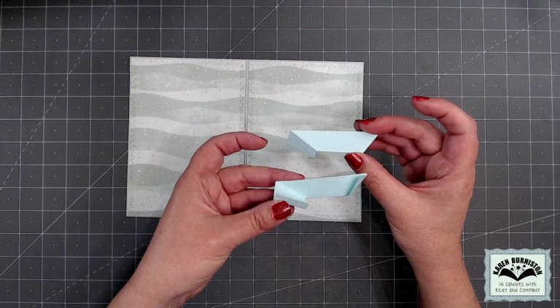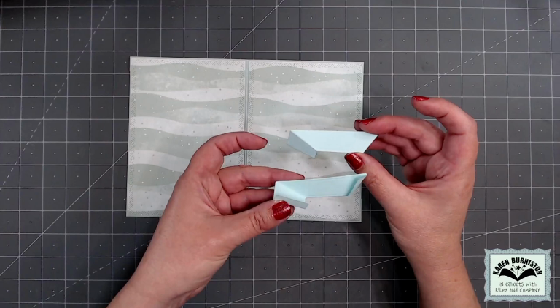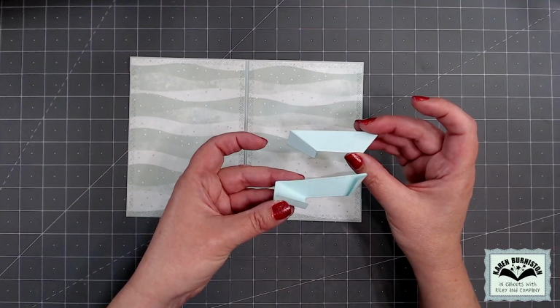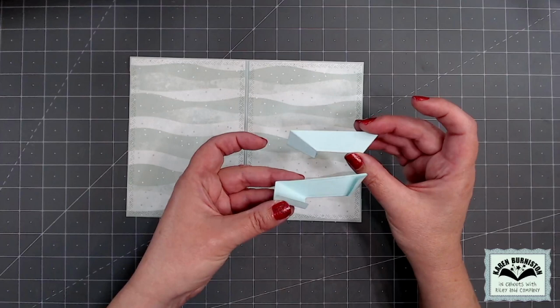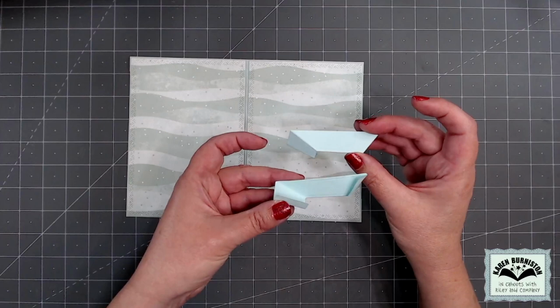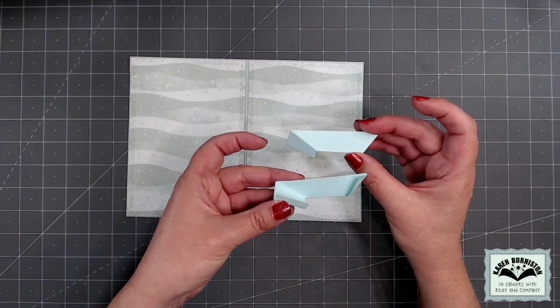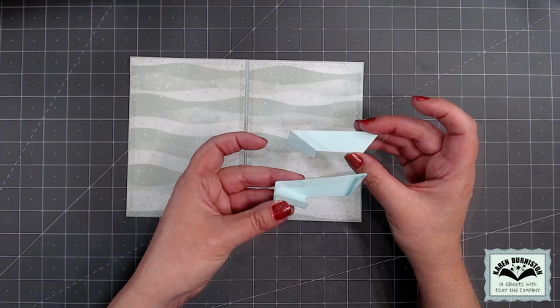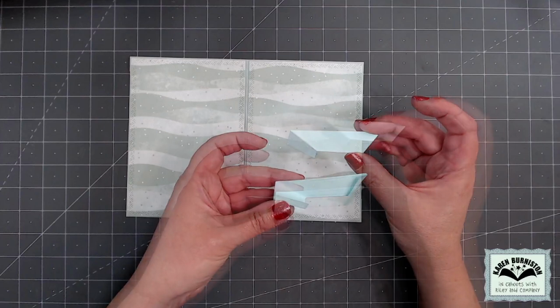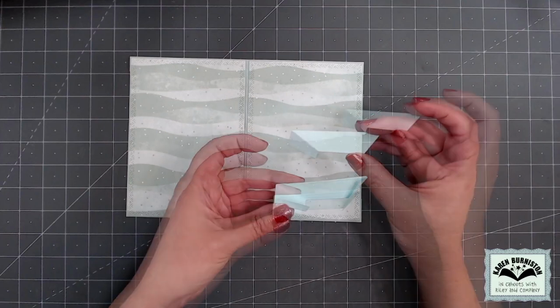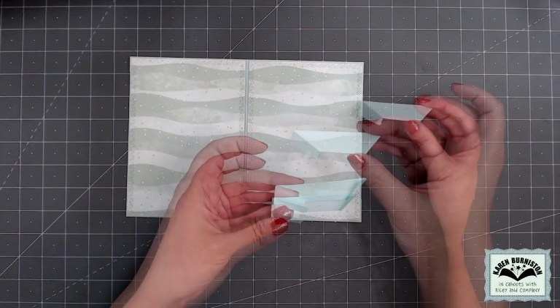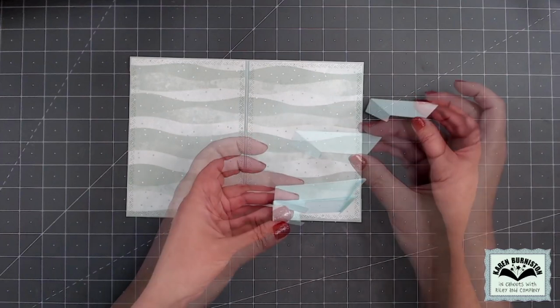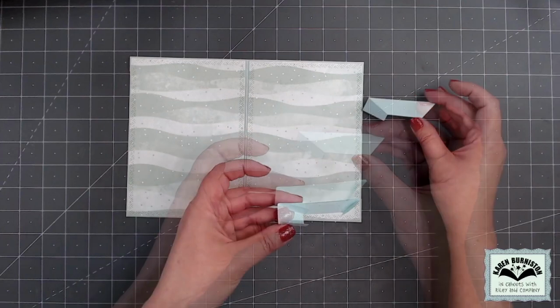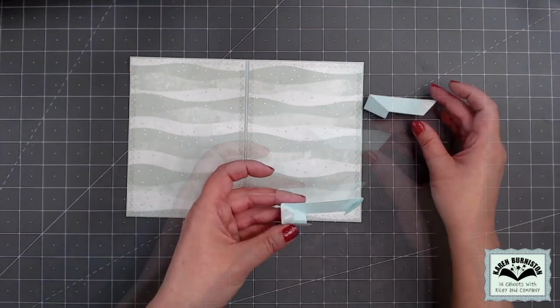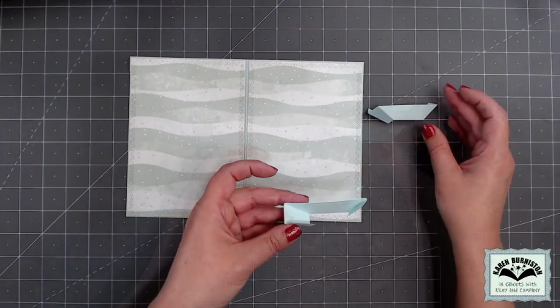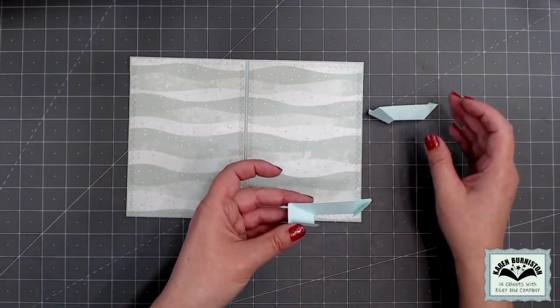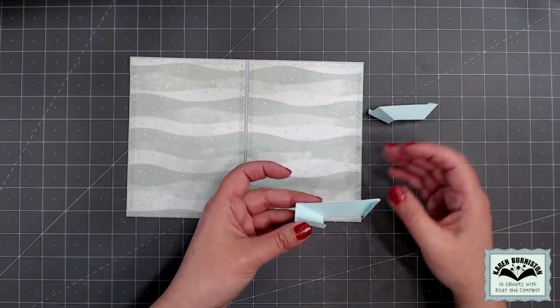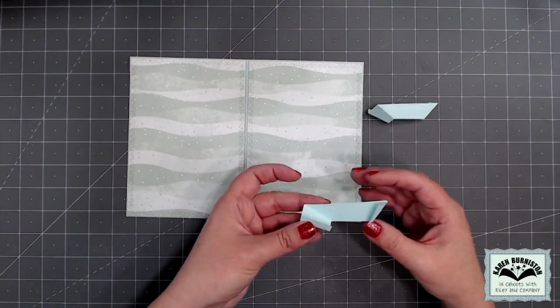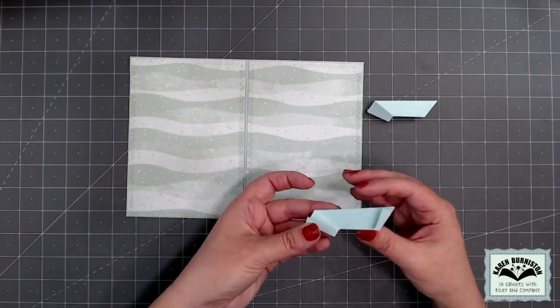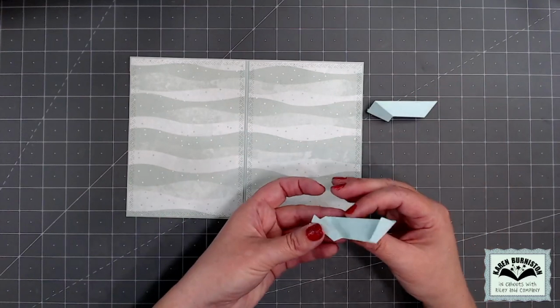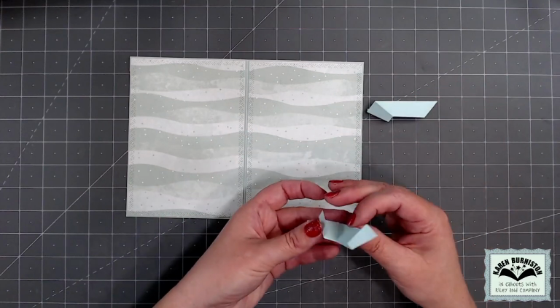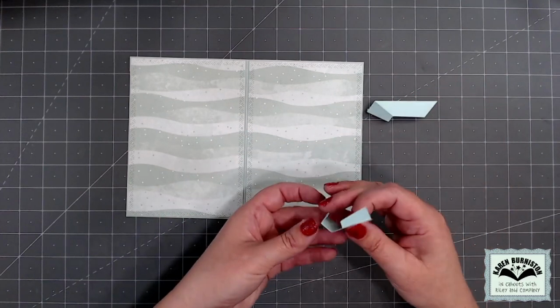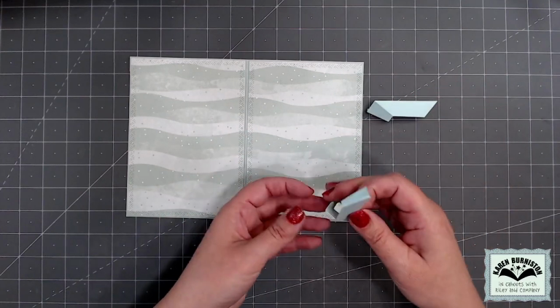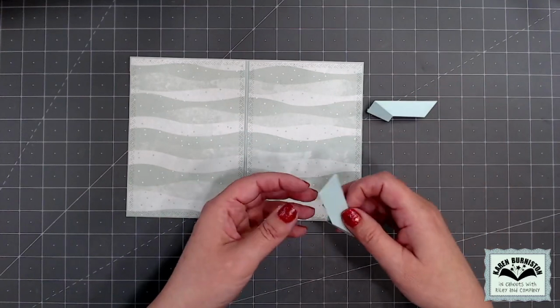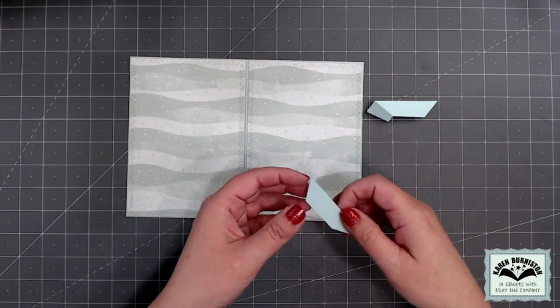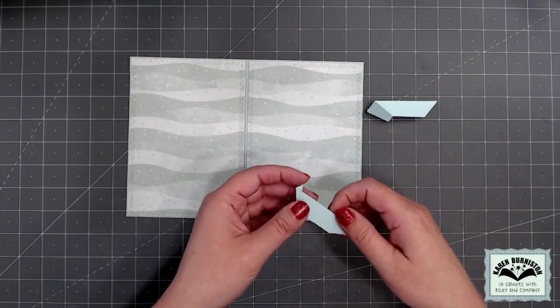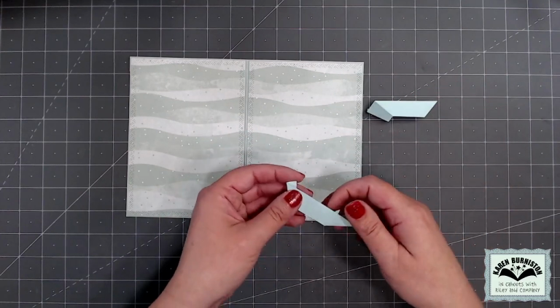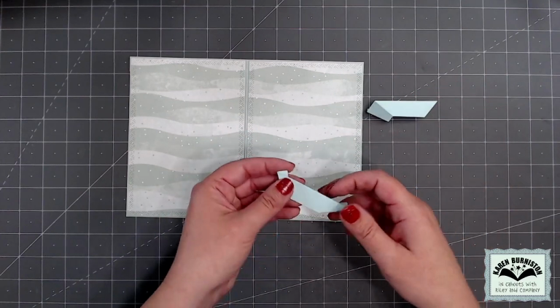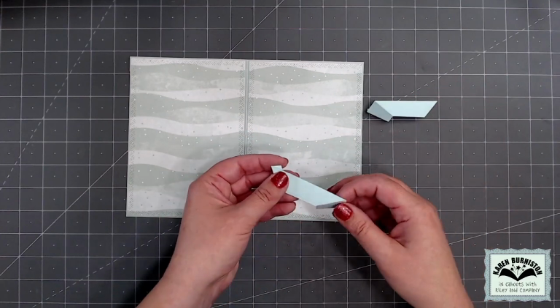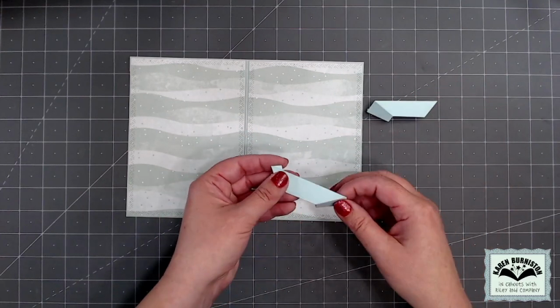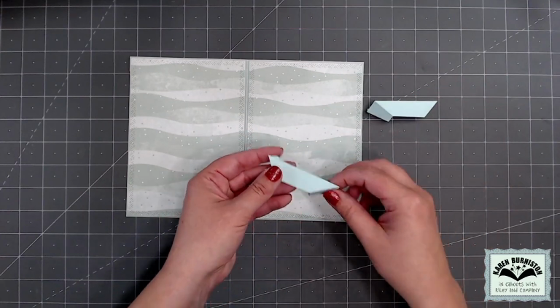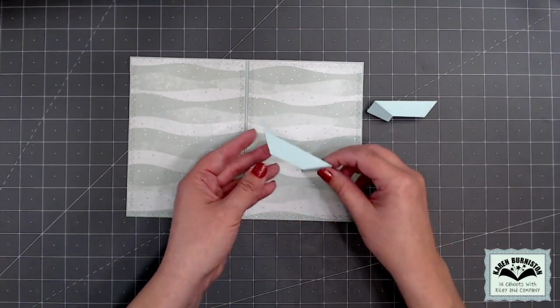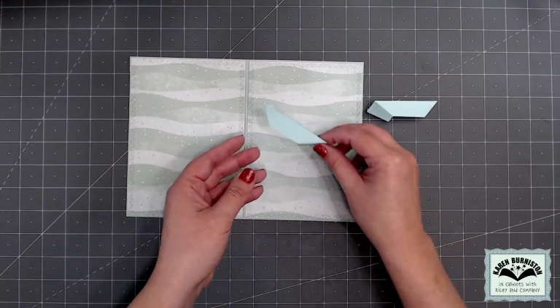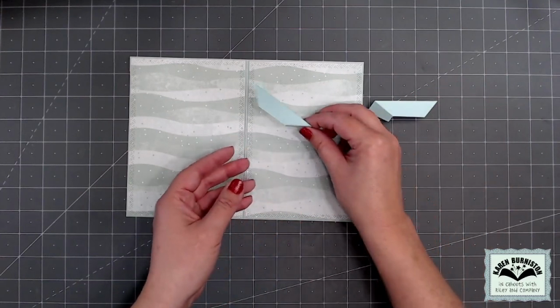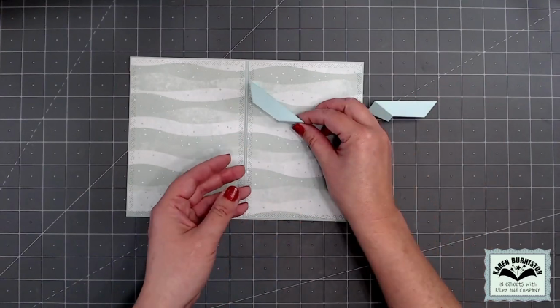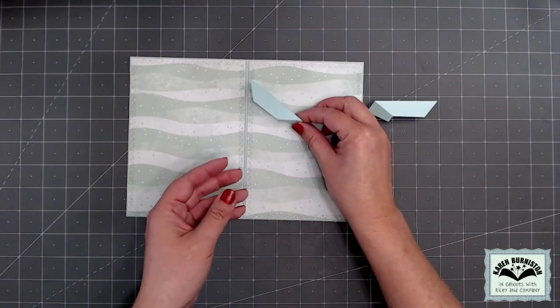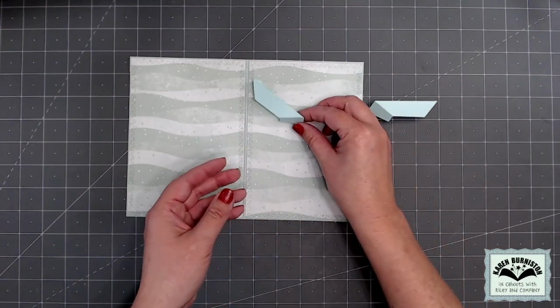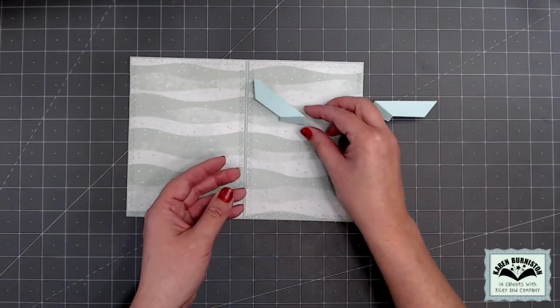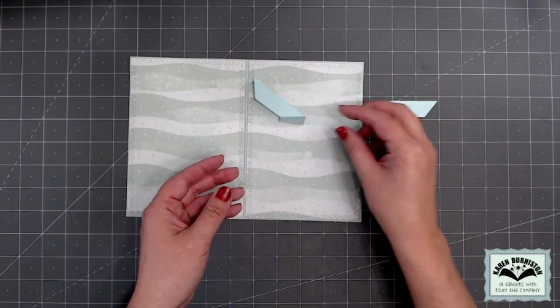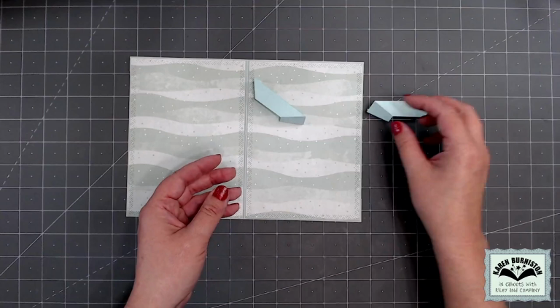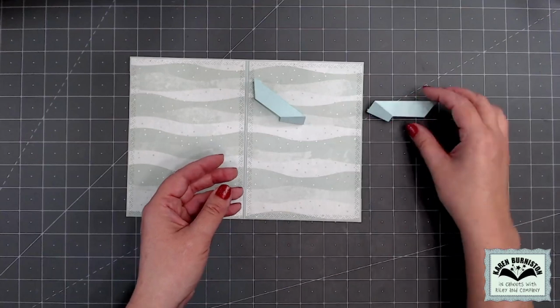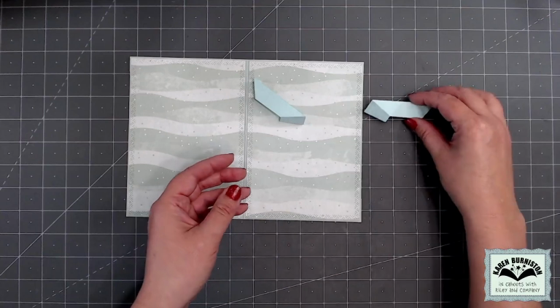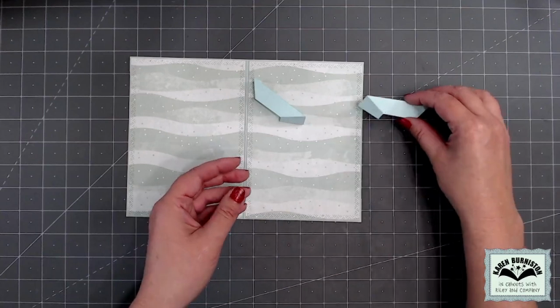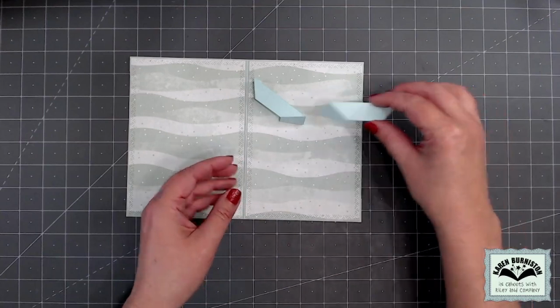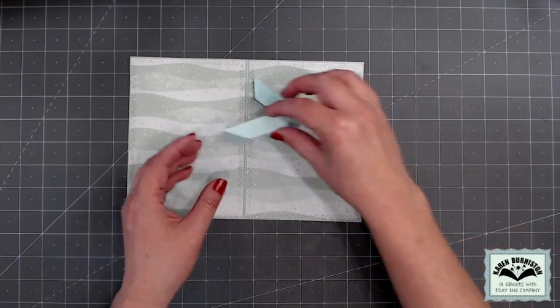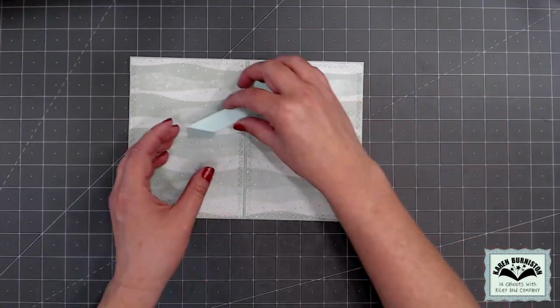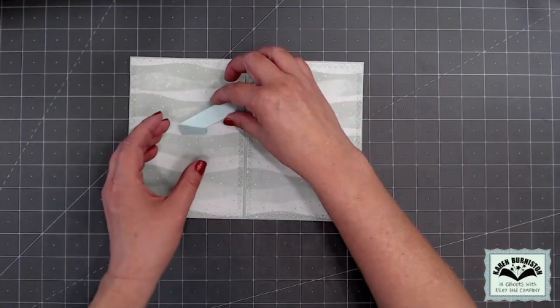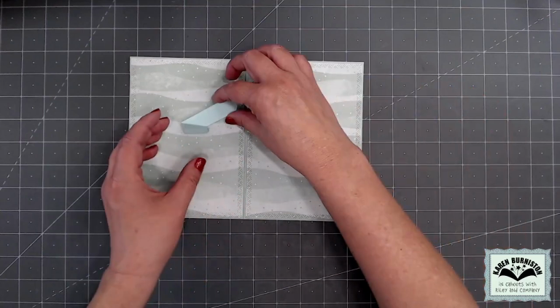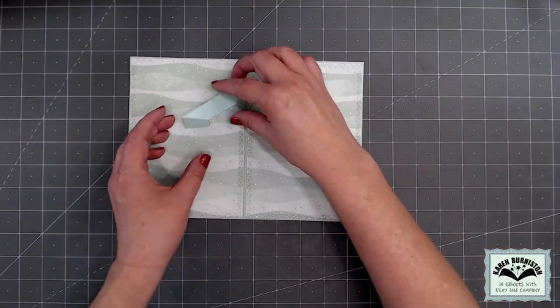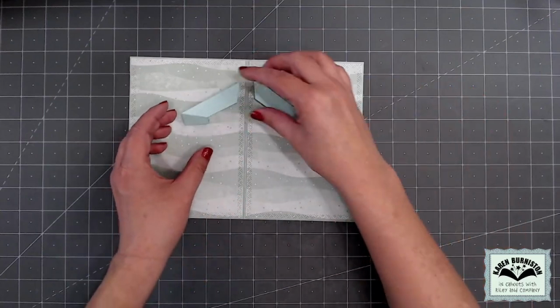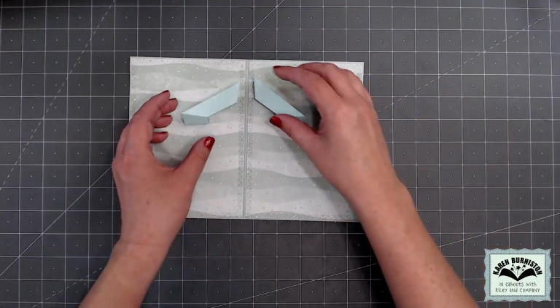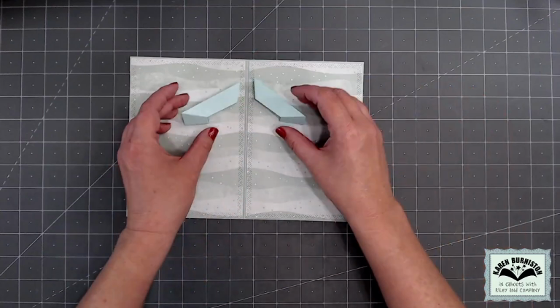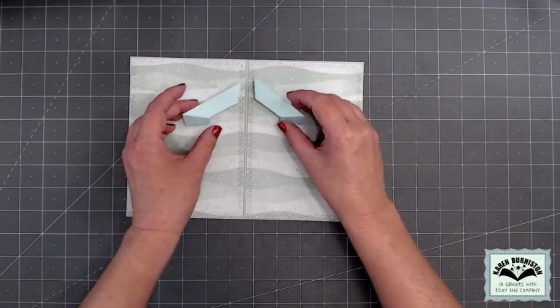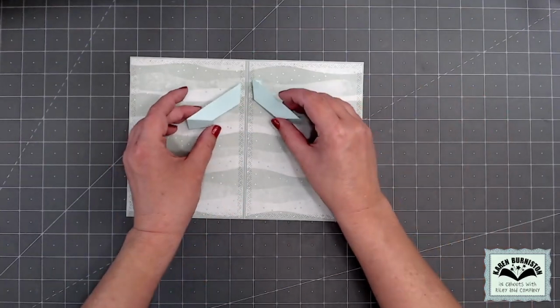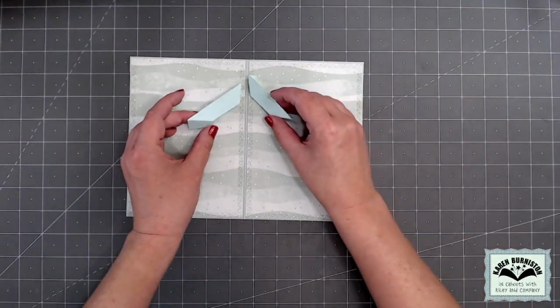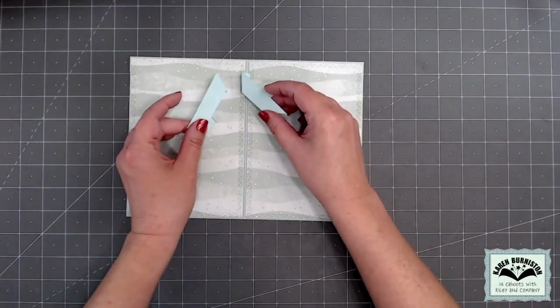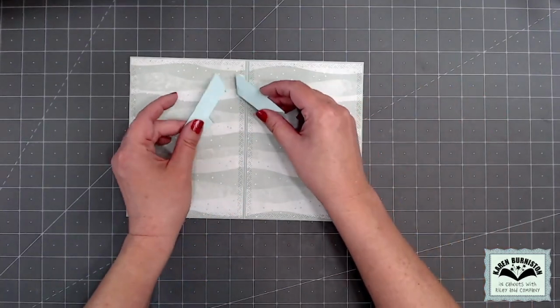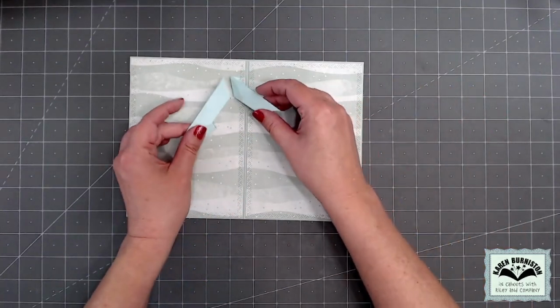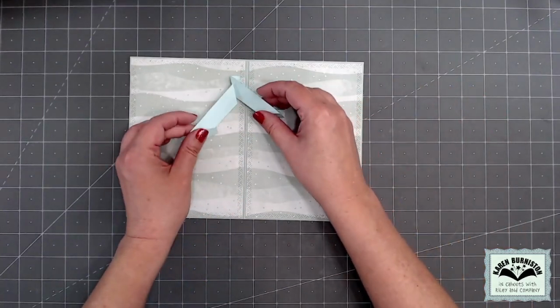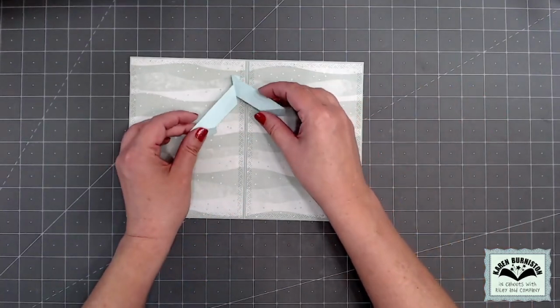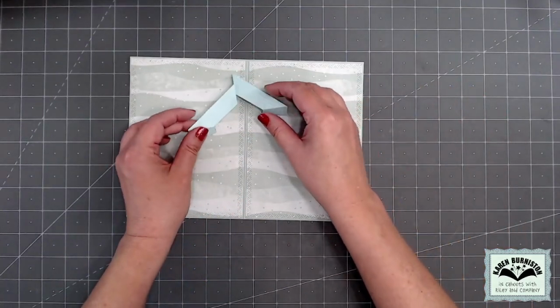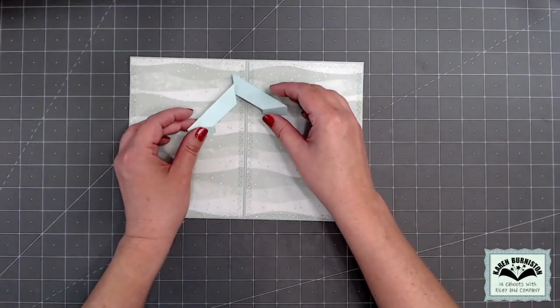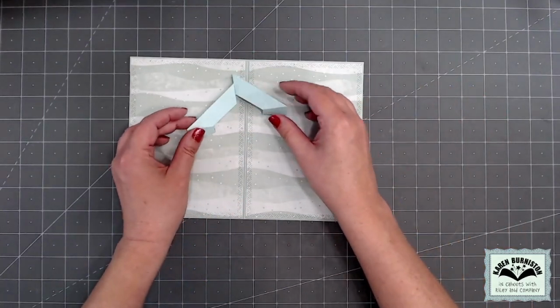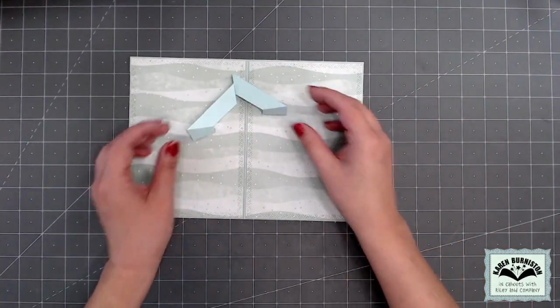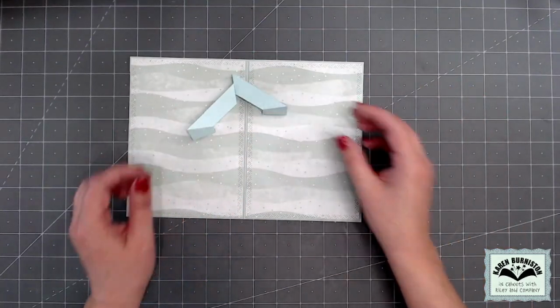If I turn that valley fold version over, it's going to have mountain folds but oriented for the right side of the card.